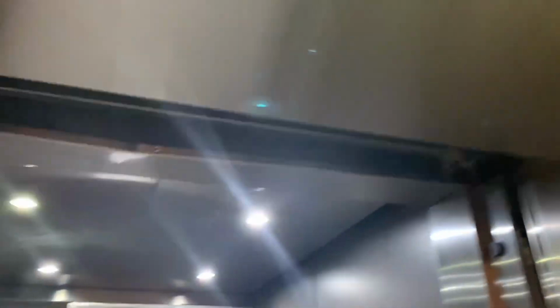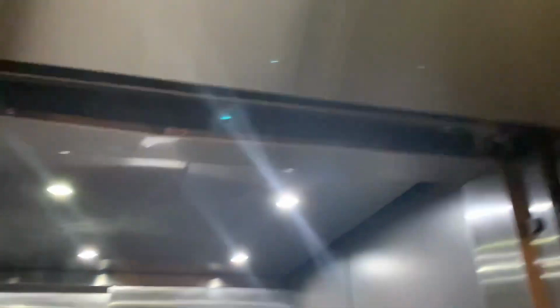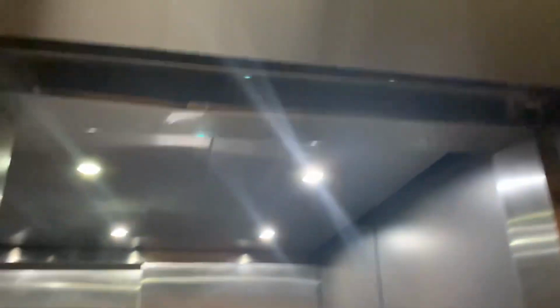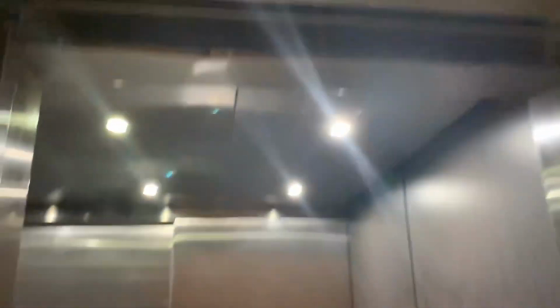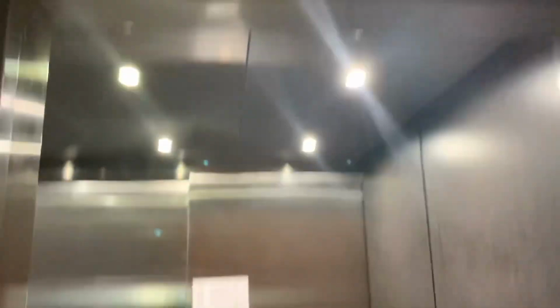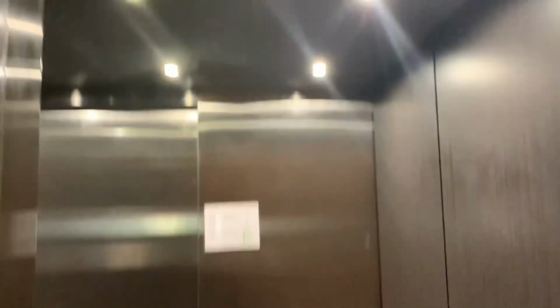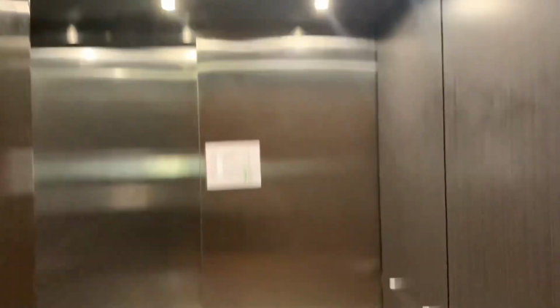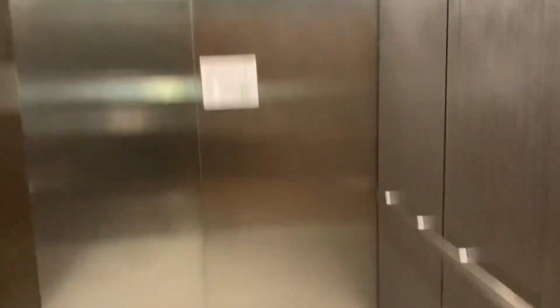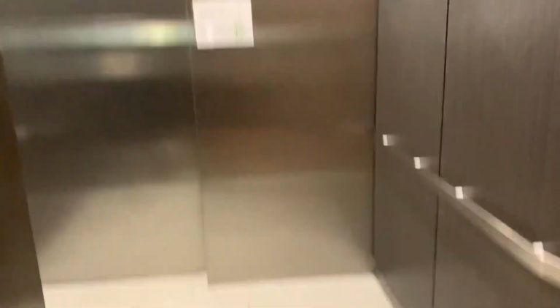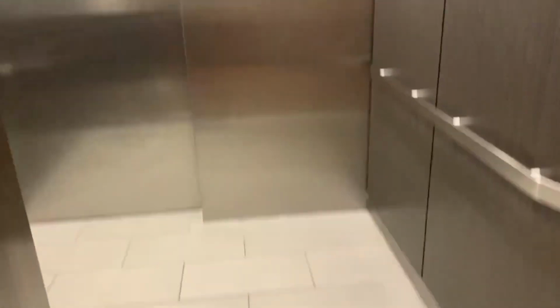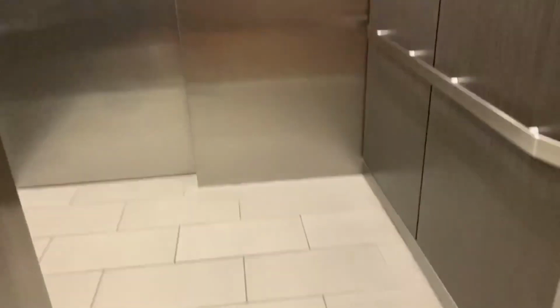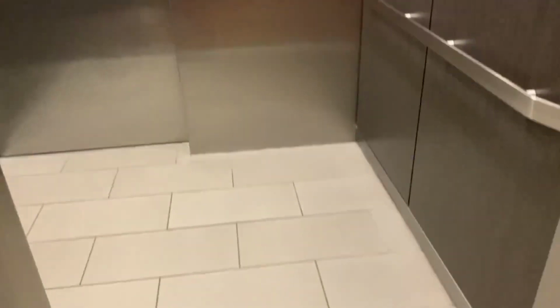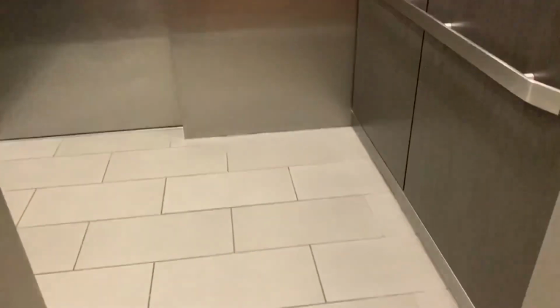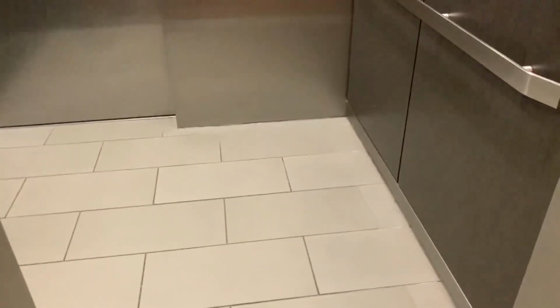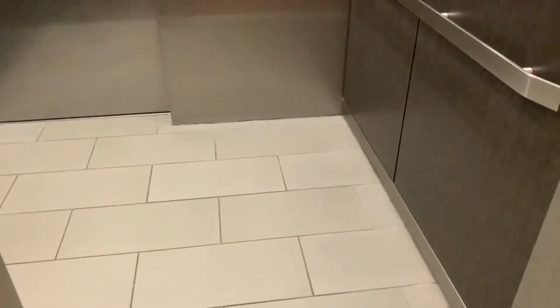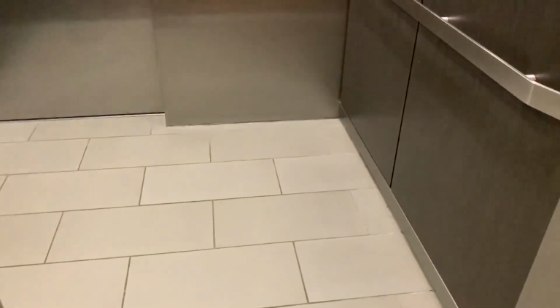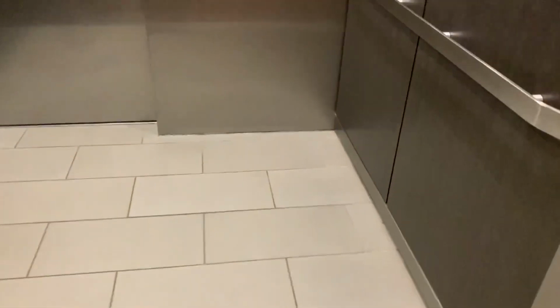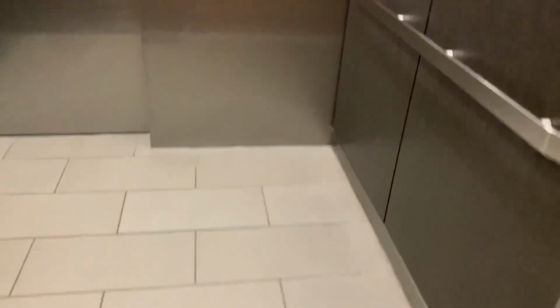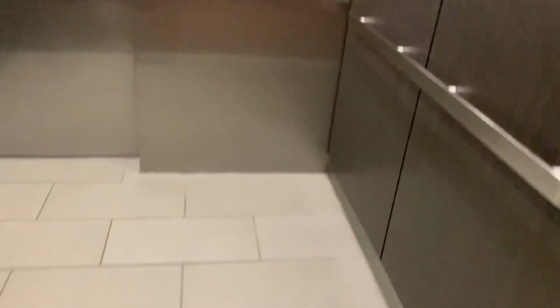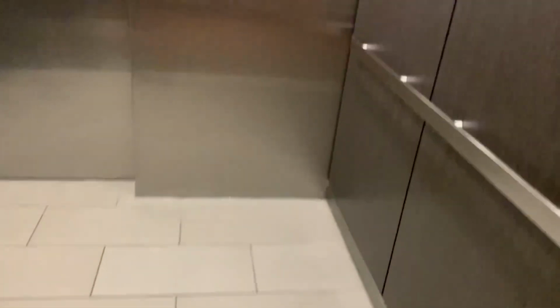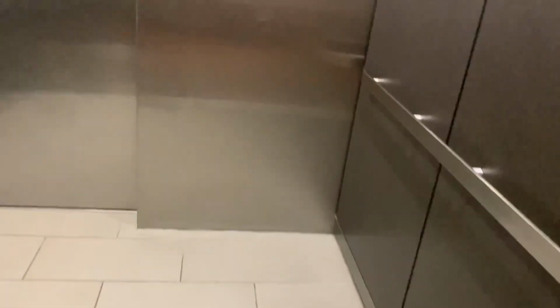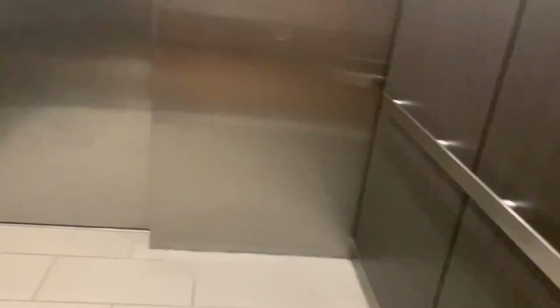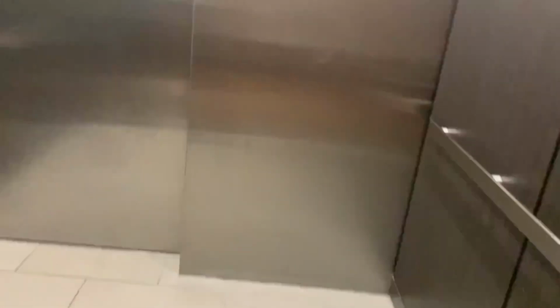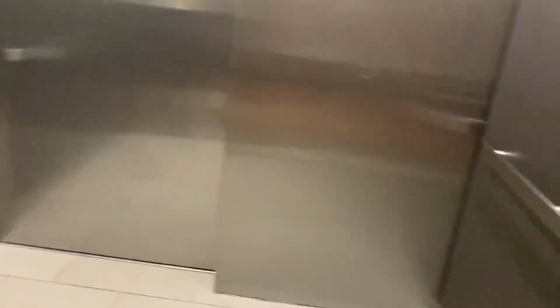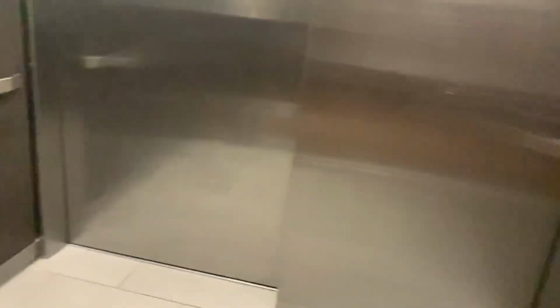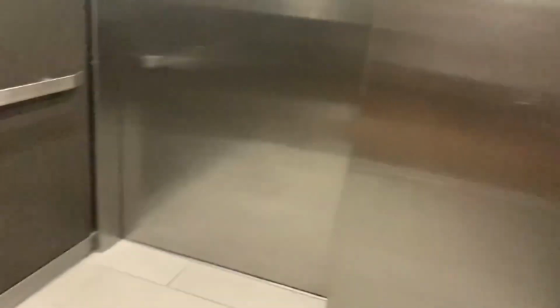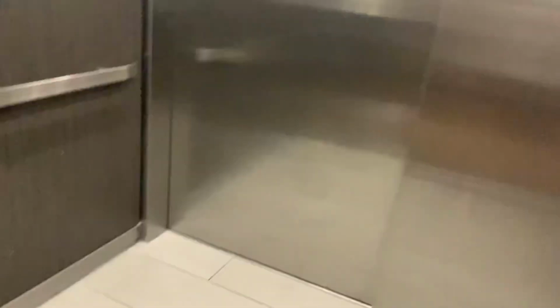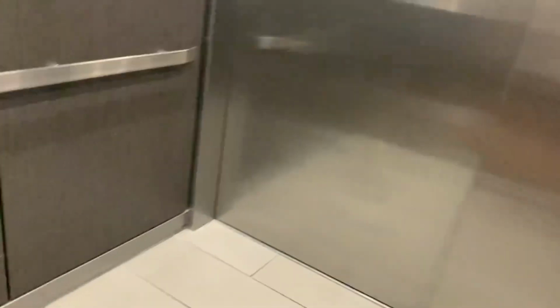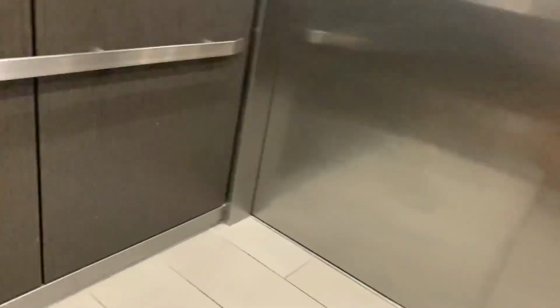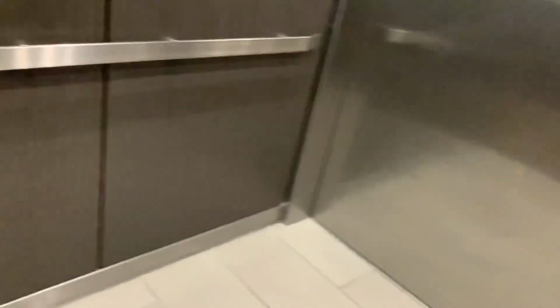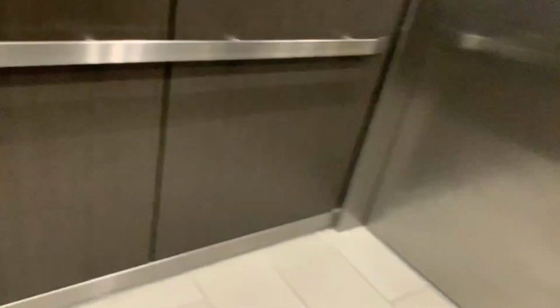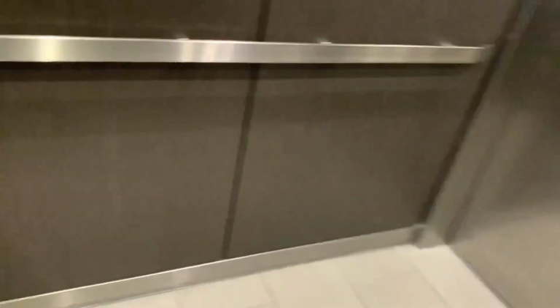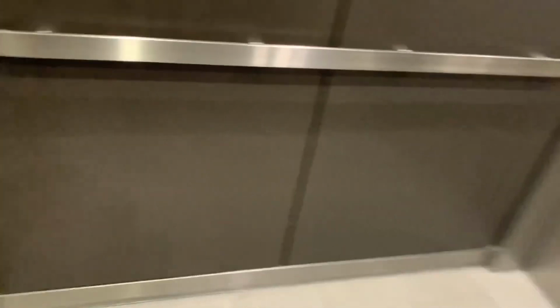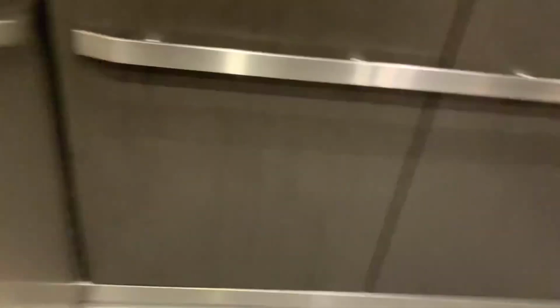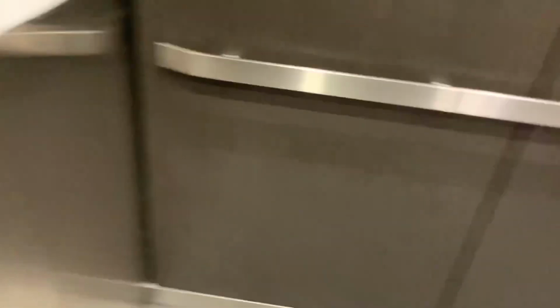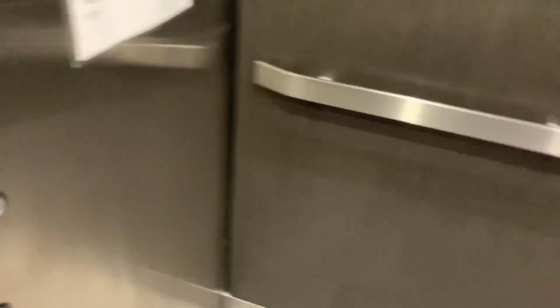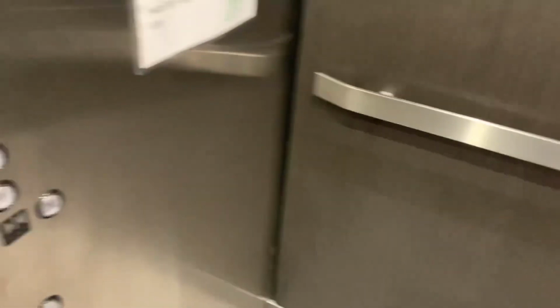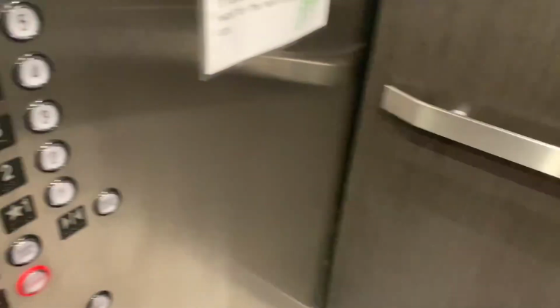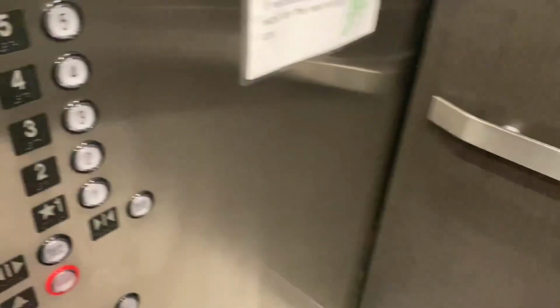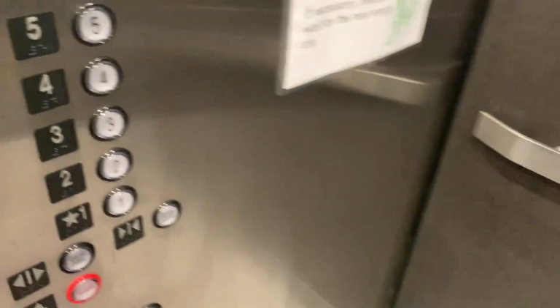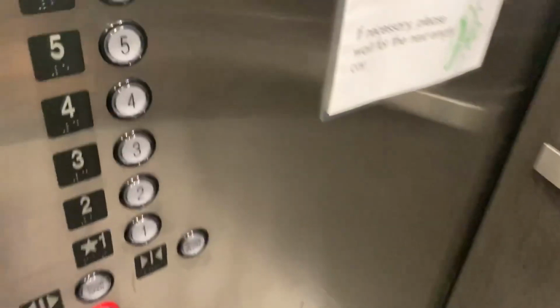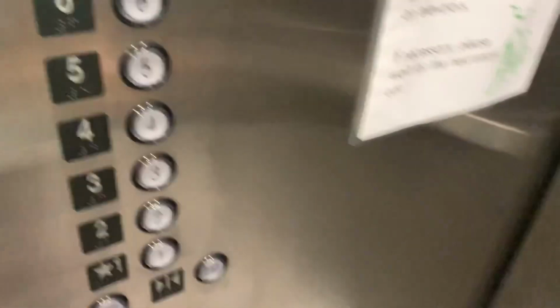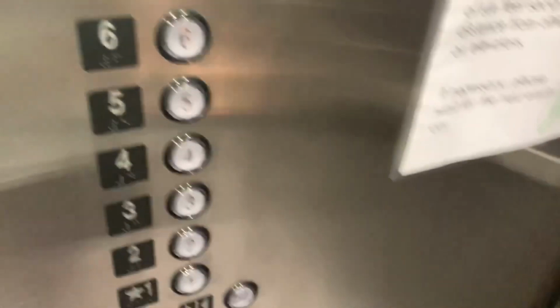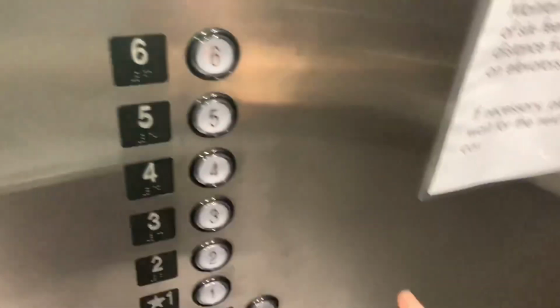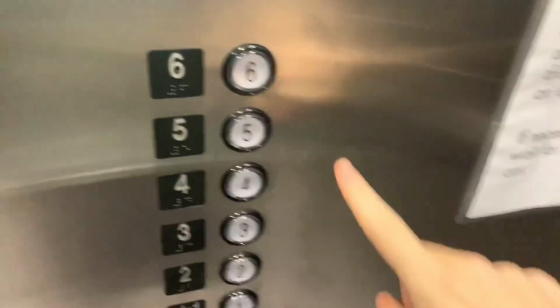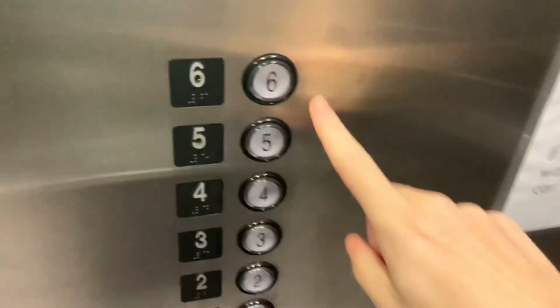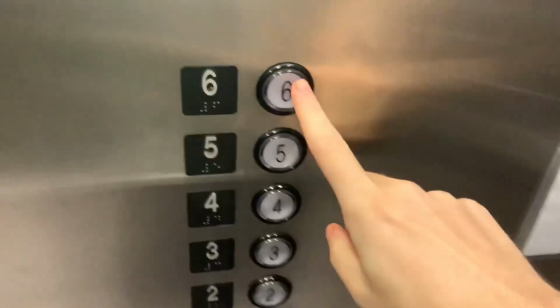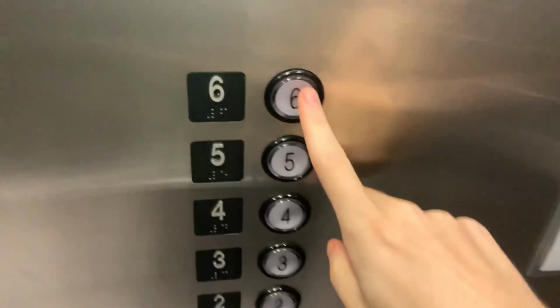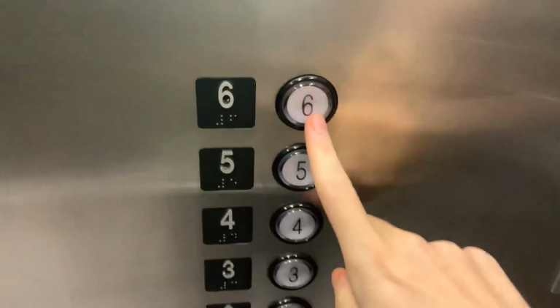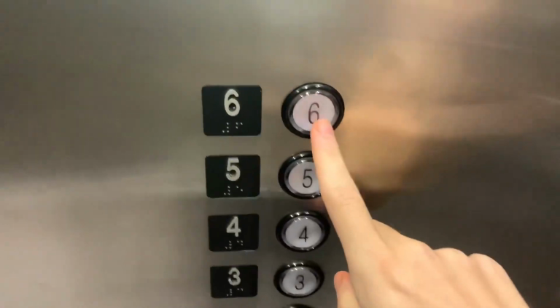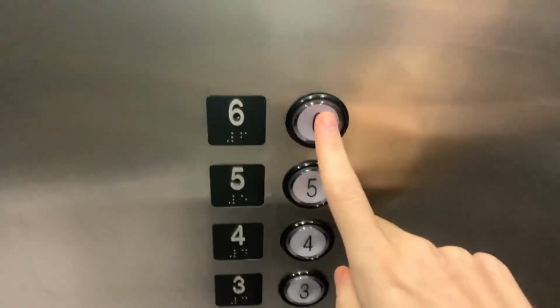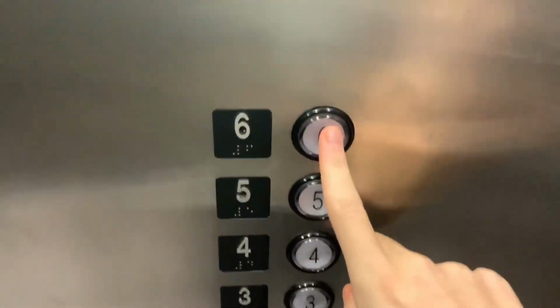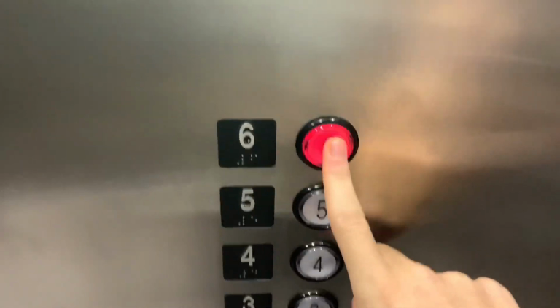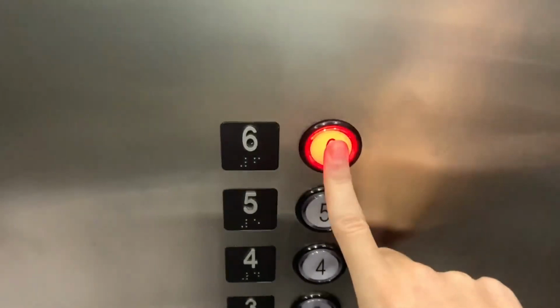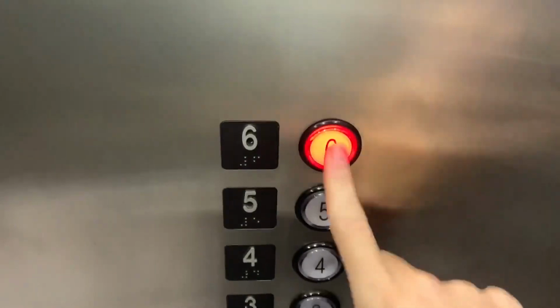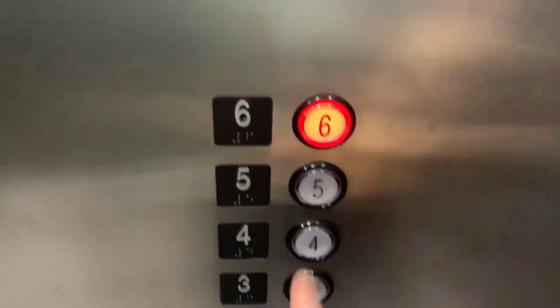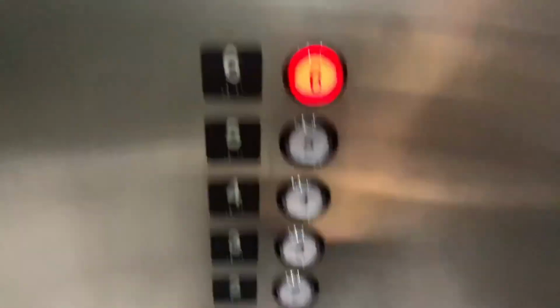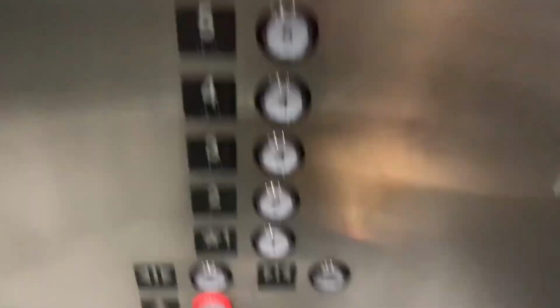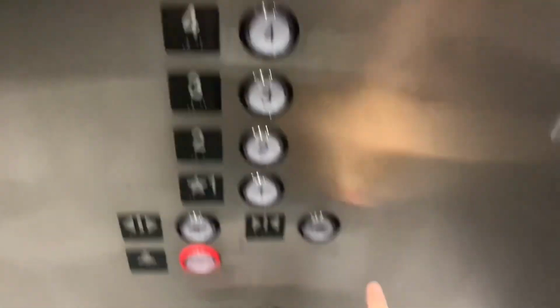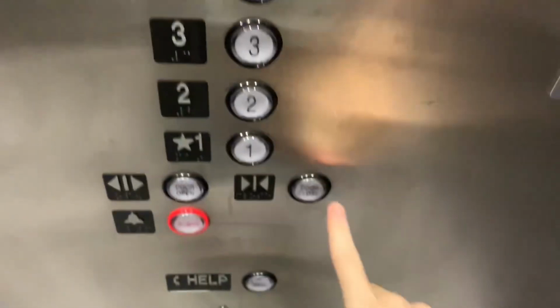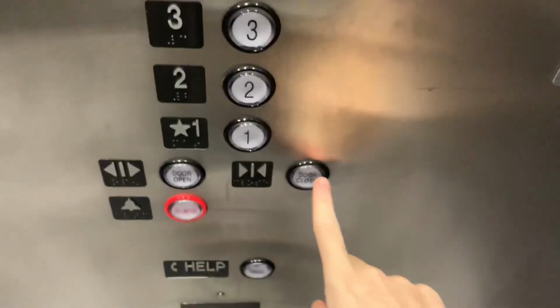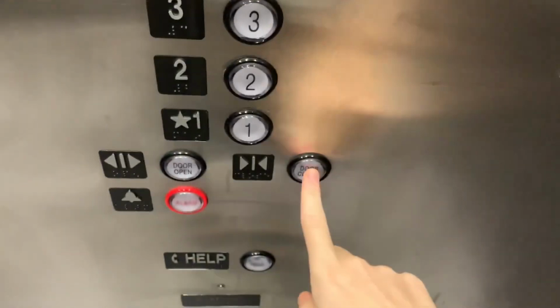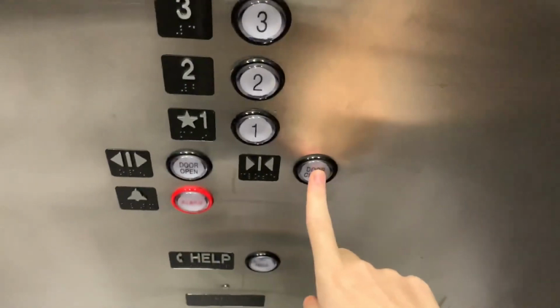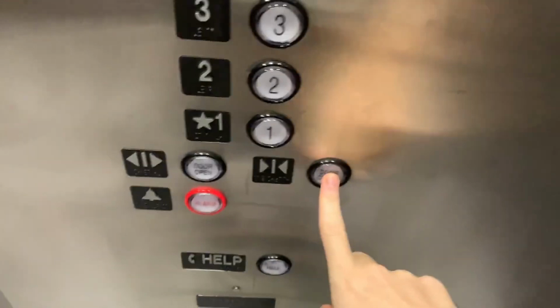So this one doesn't have a chime, but pretty much it's the same thing. I'm up to six.